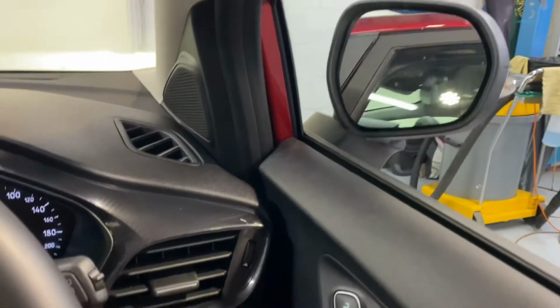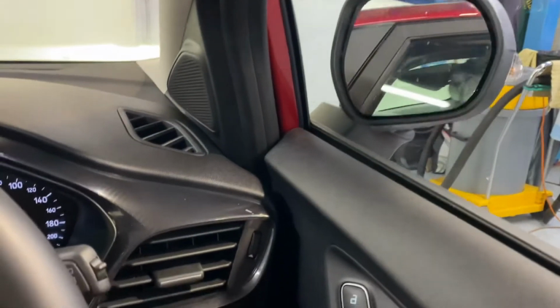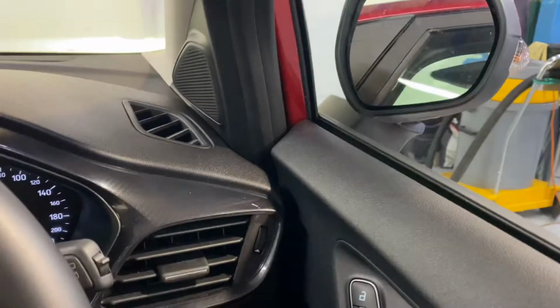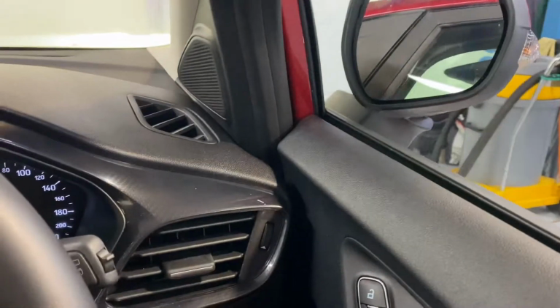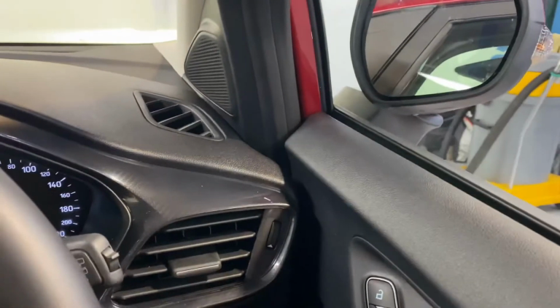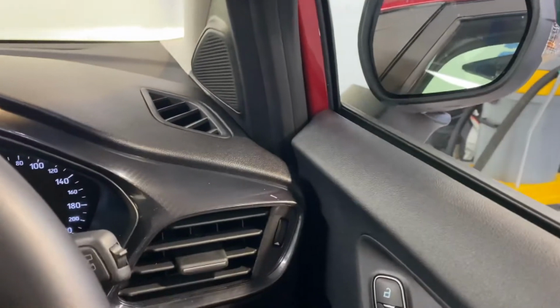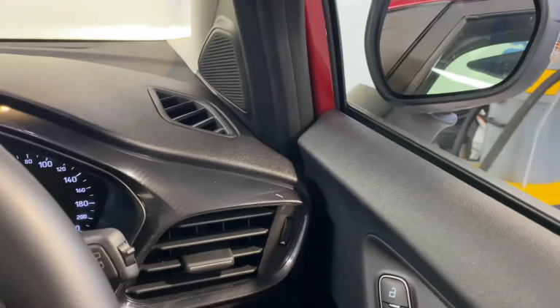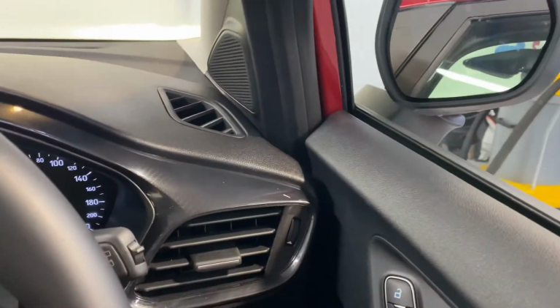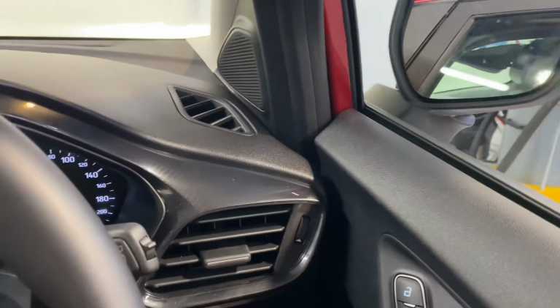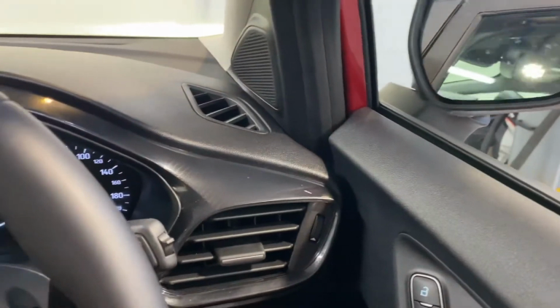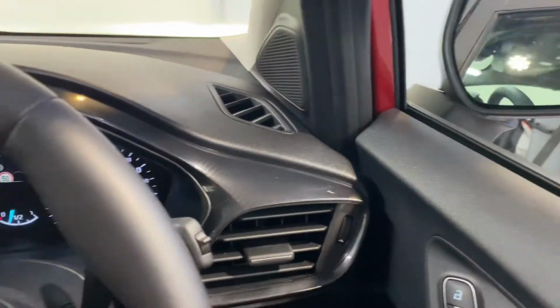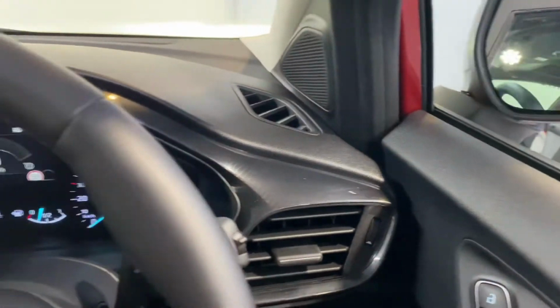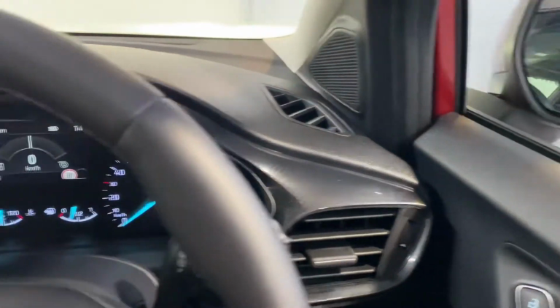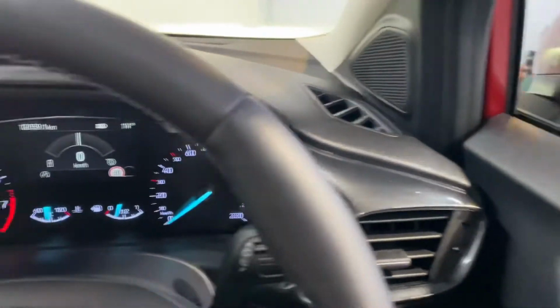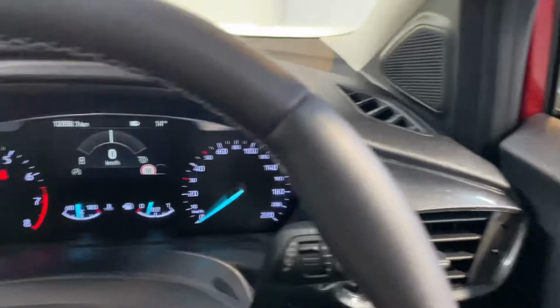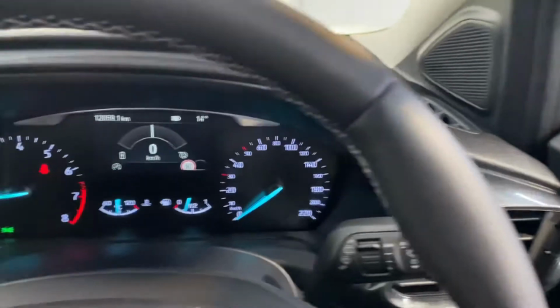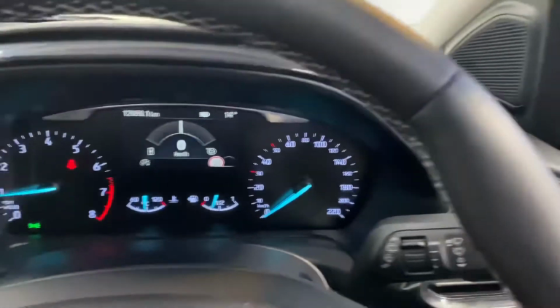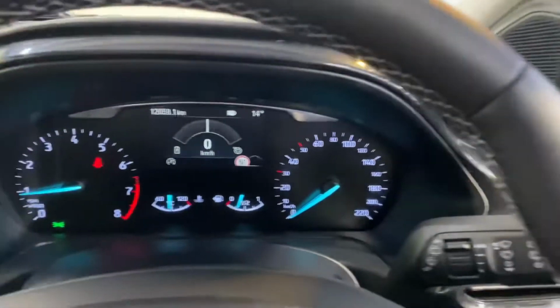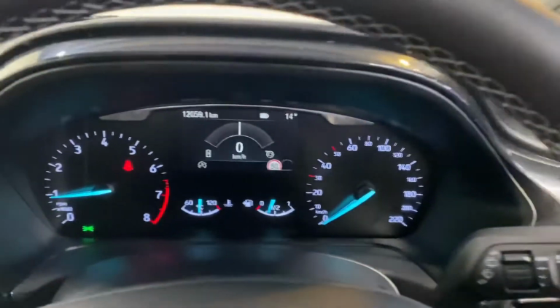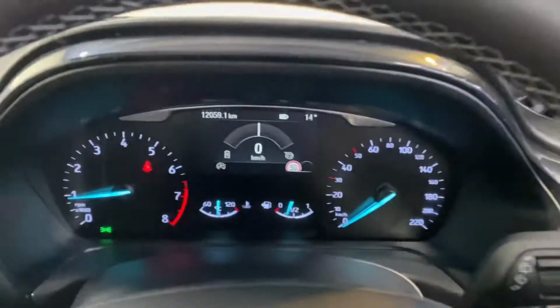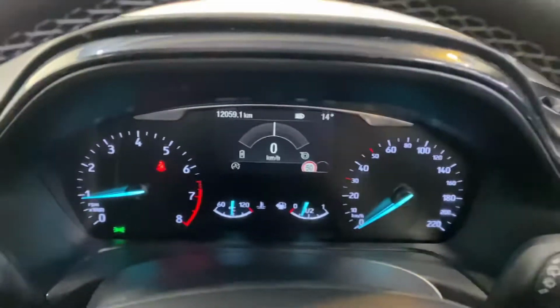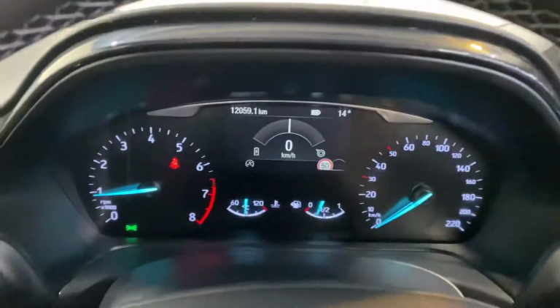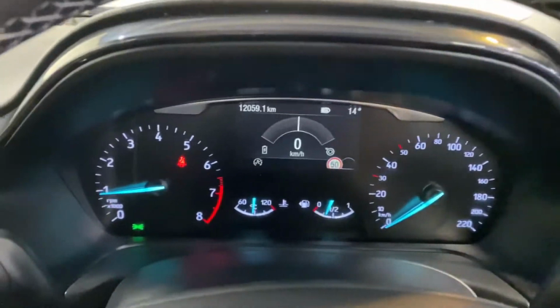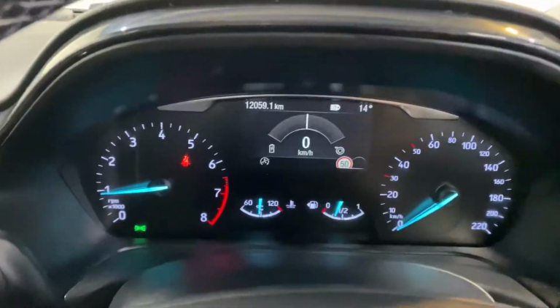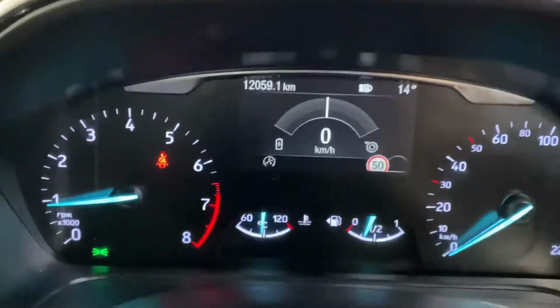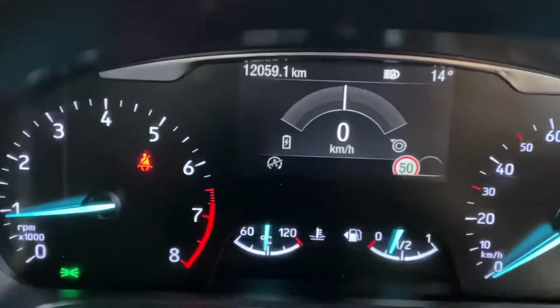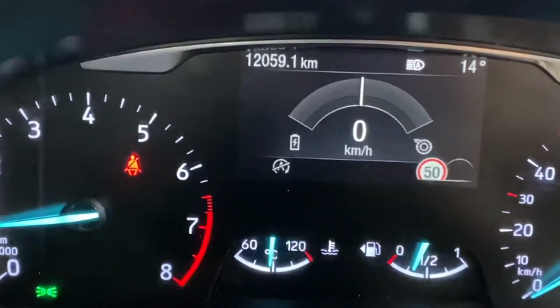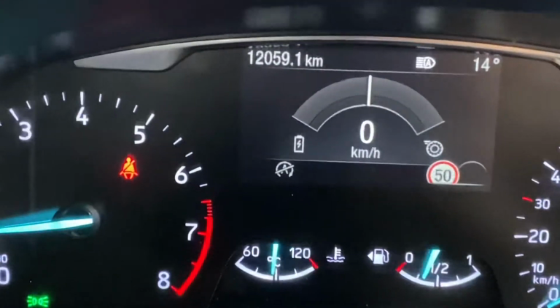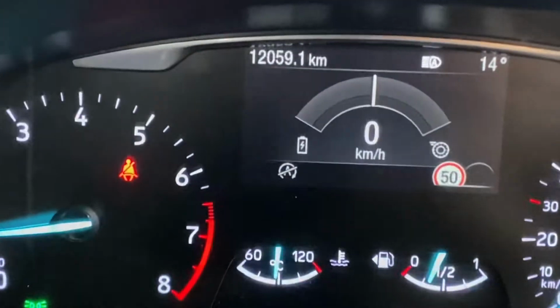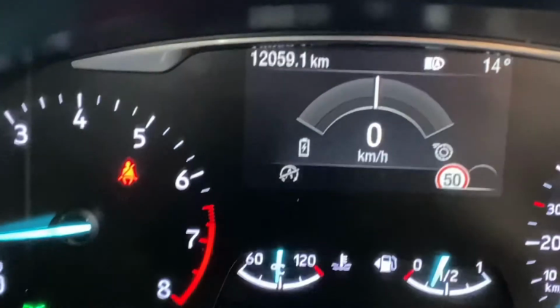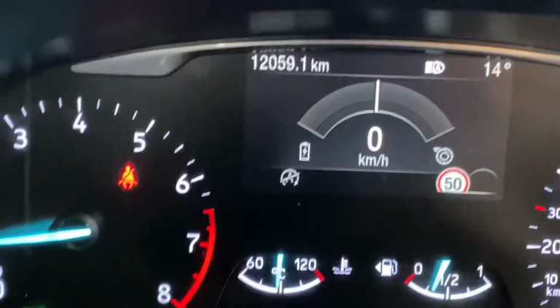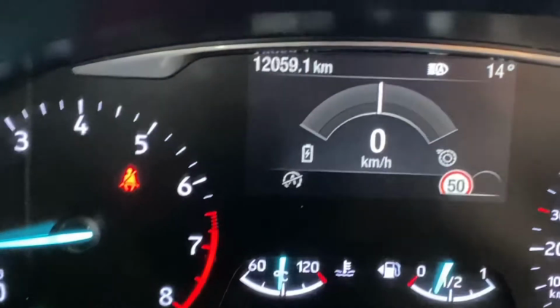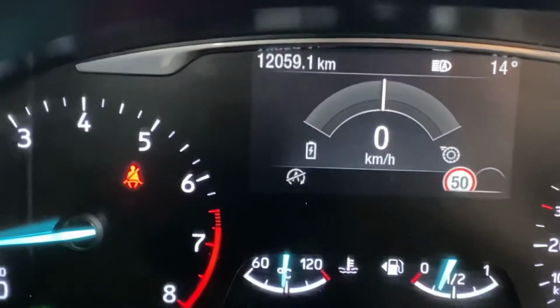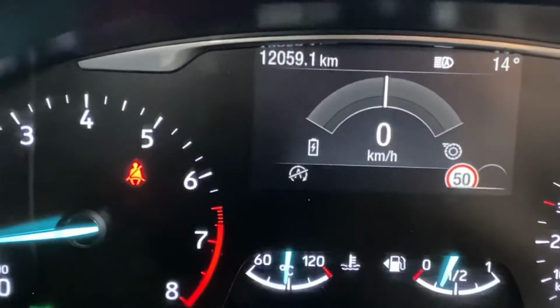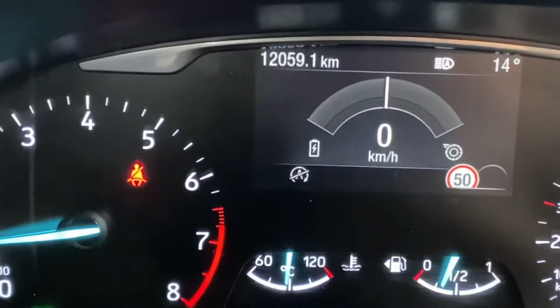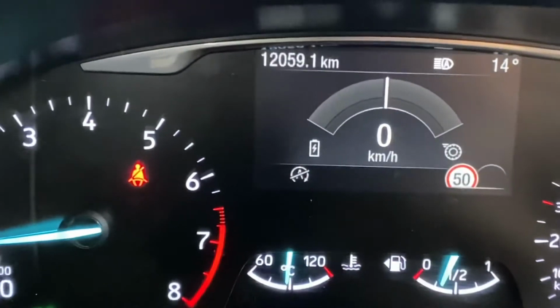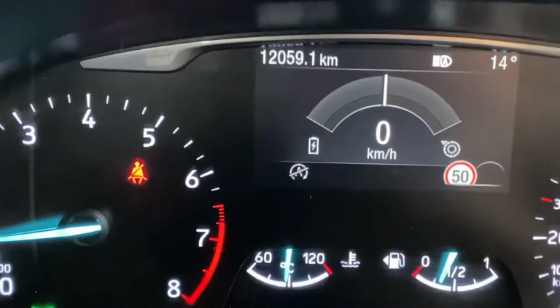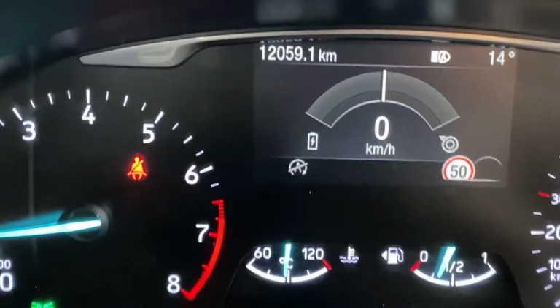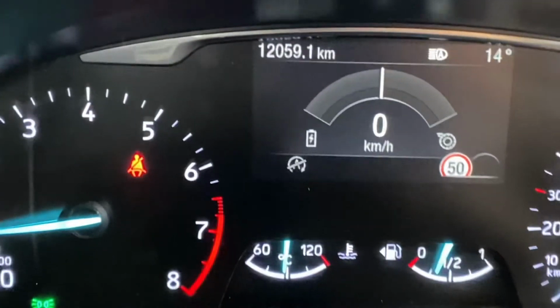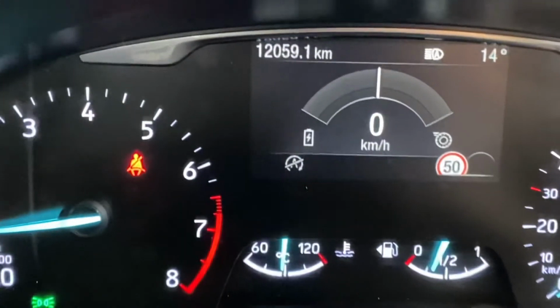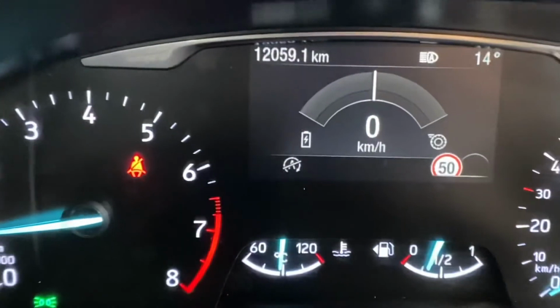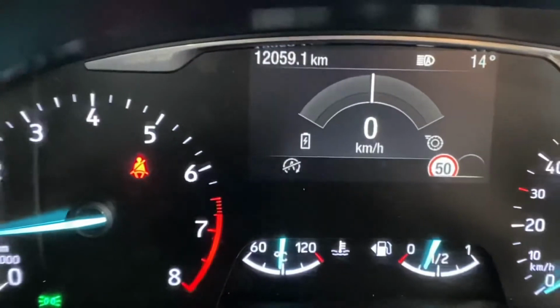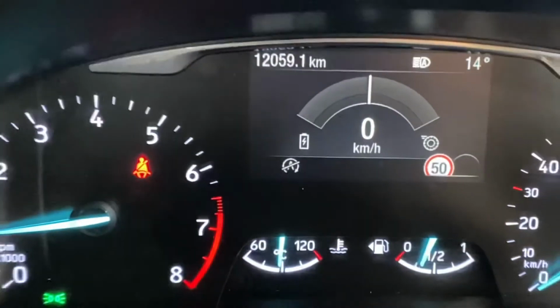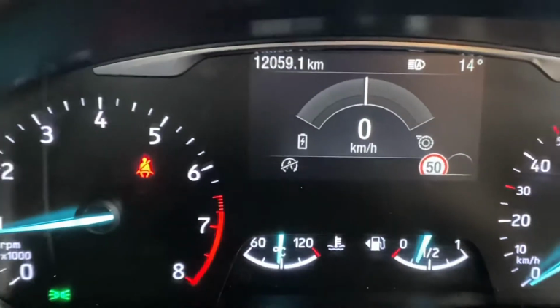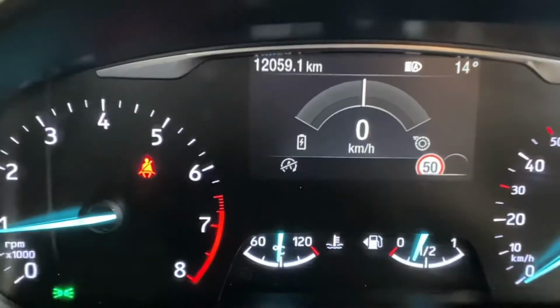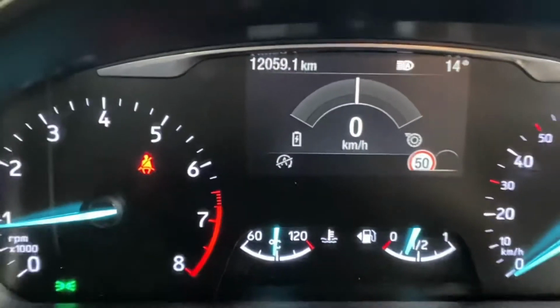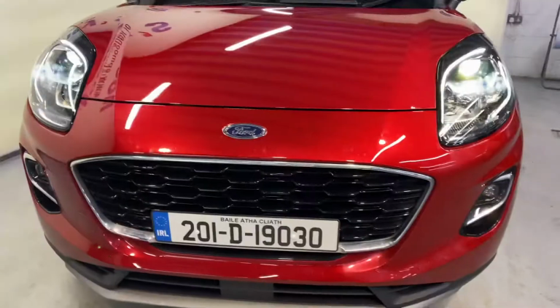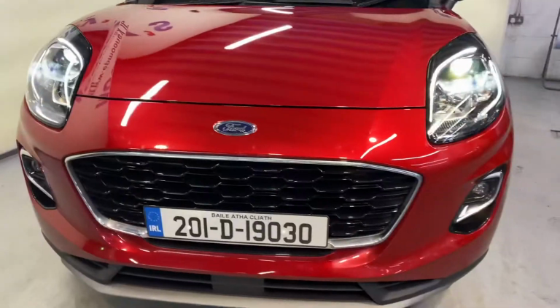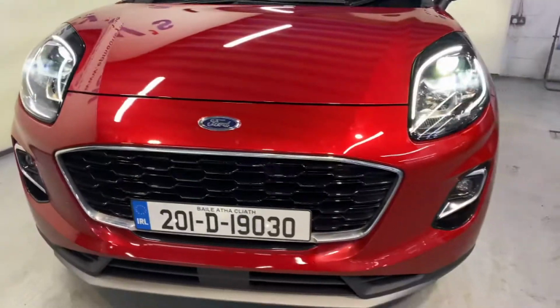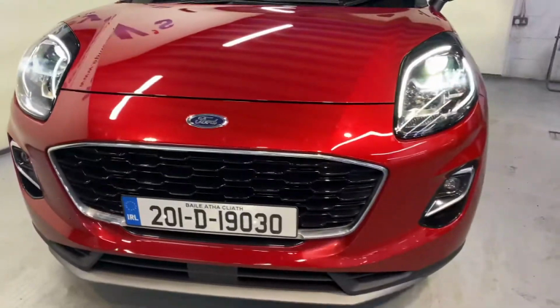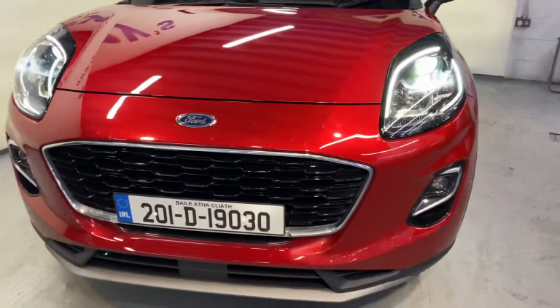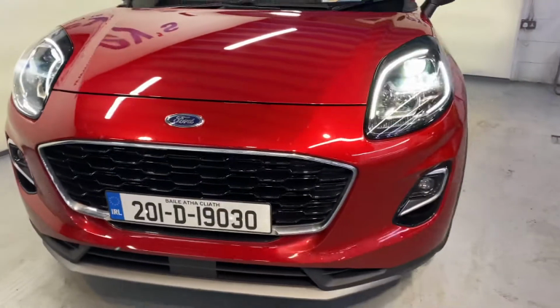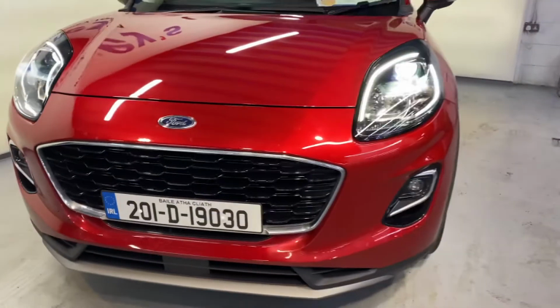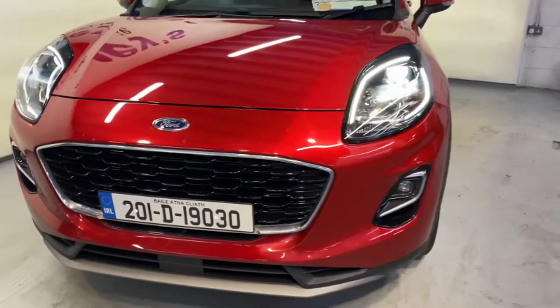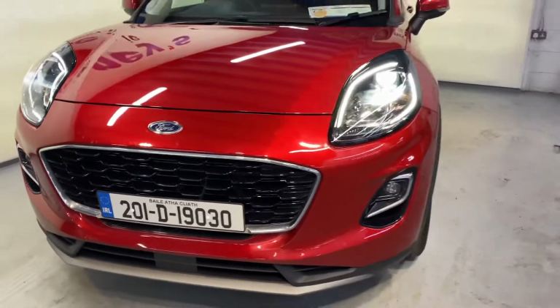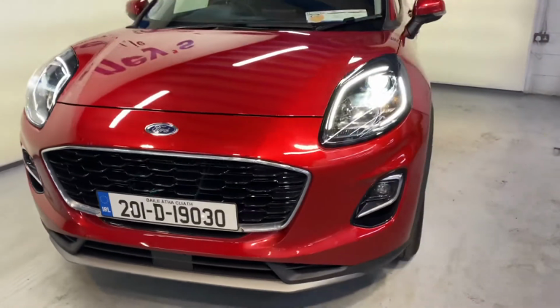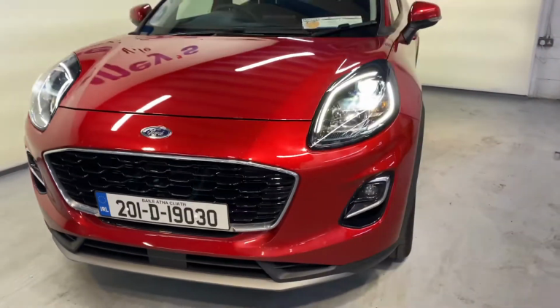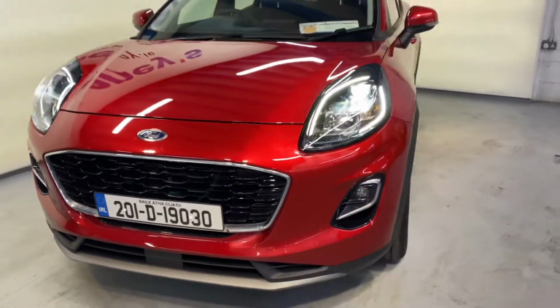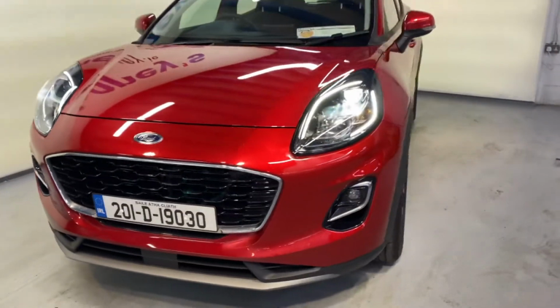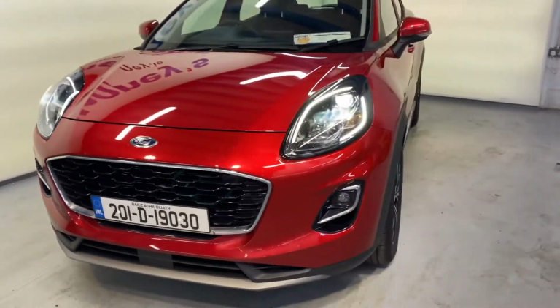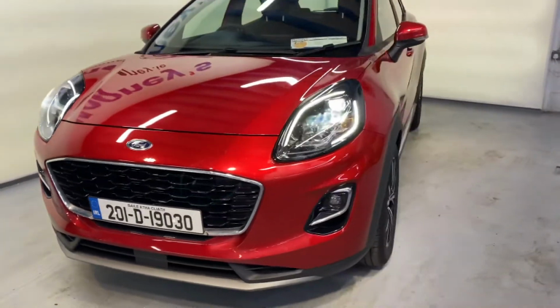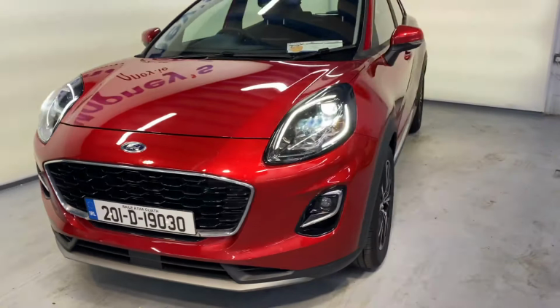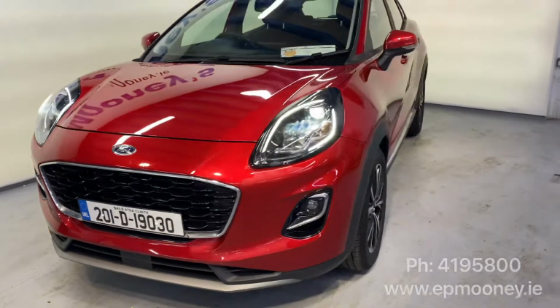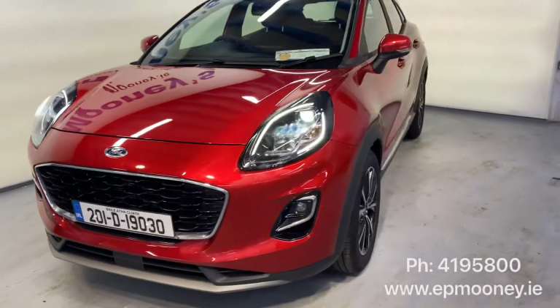This car has 12,000 kilometres on the clock. It's fully serviced here at Mooneys and of course it will come with a Mooneys warranty.